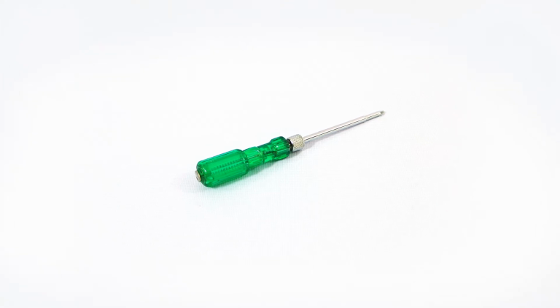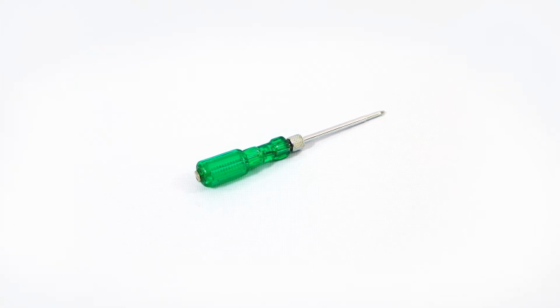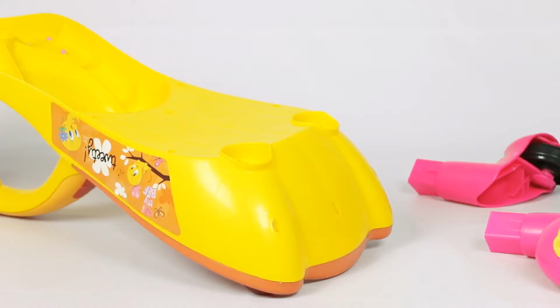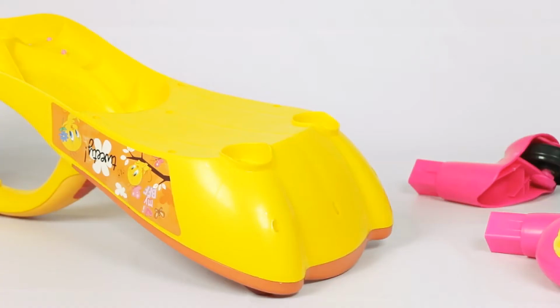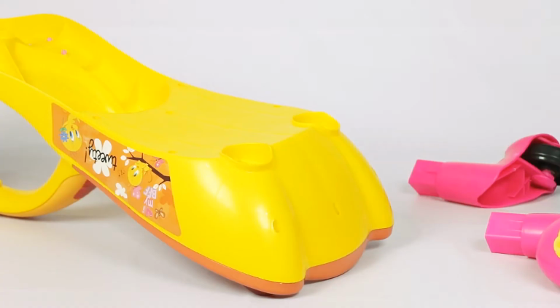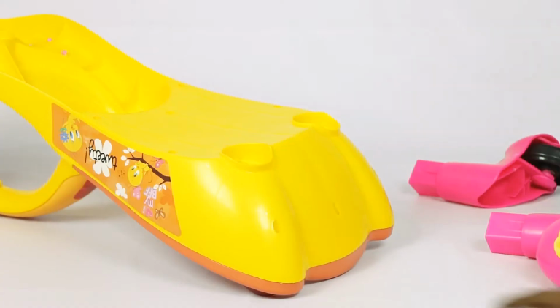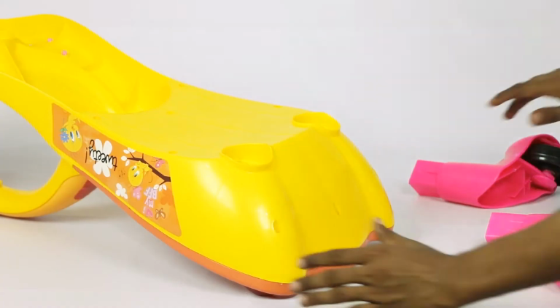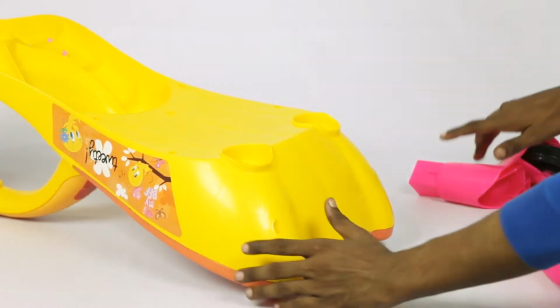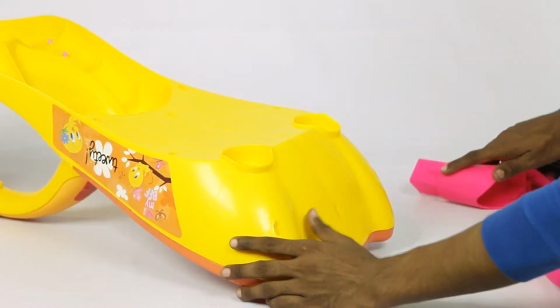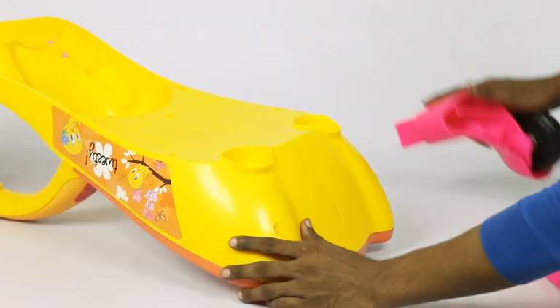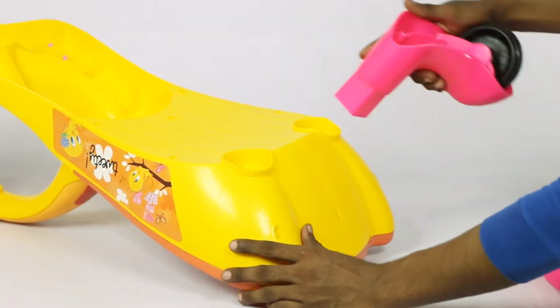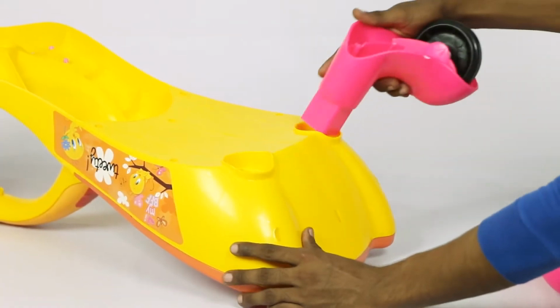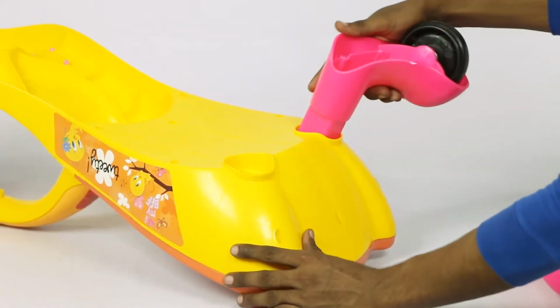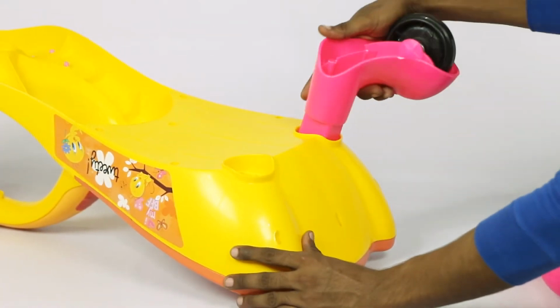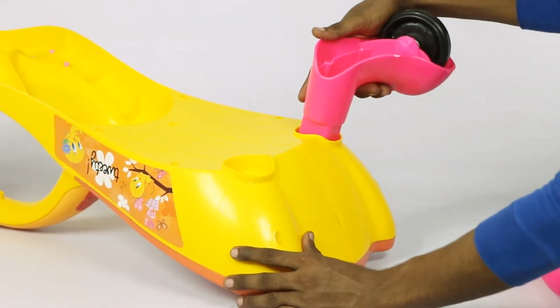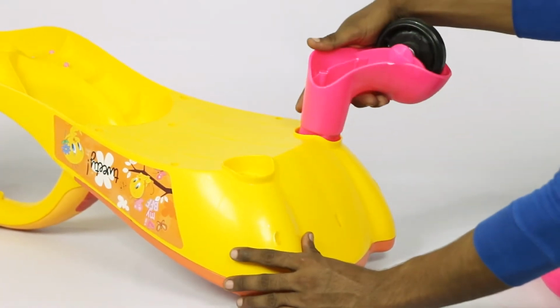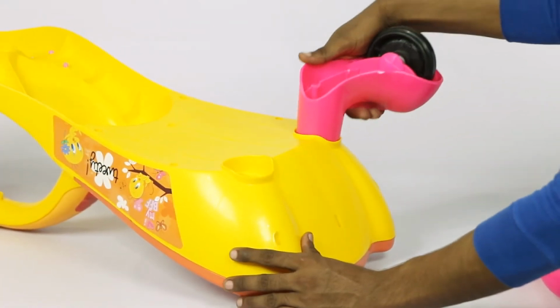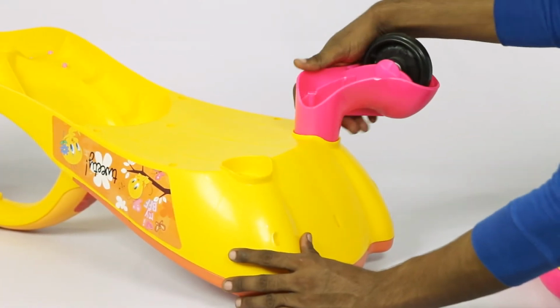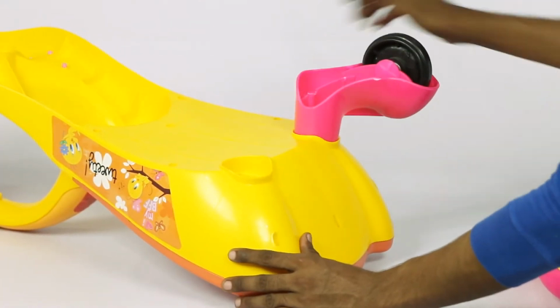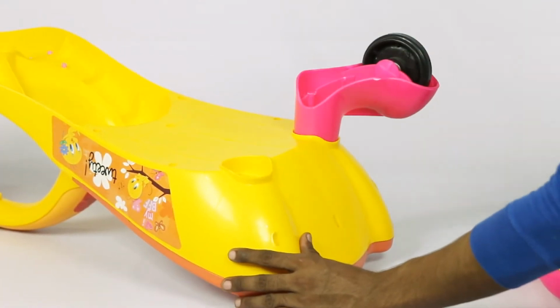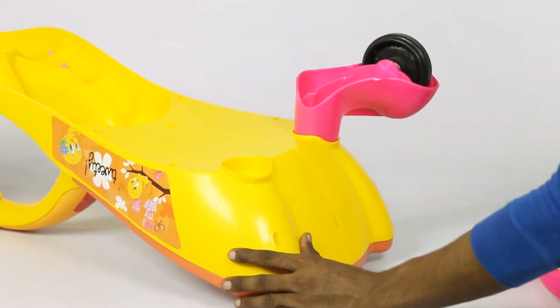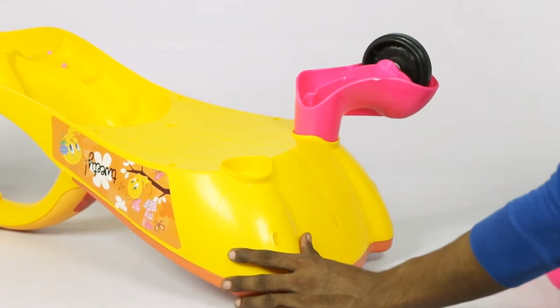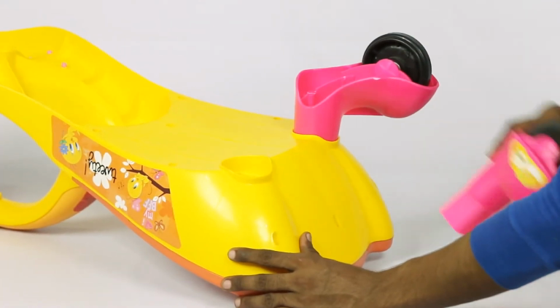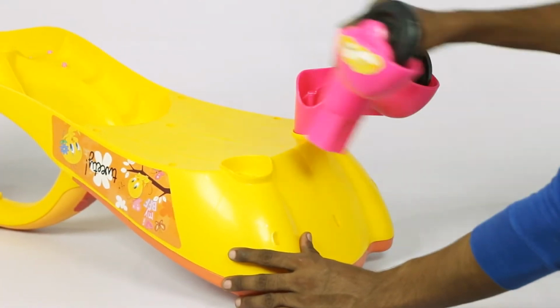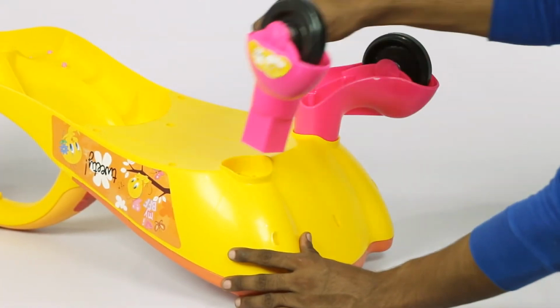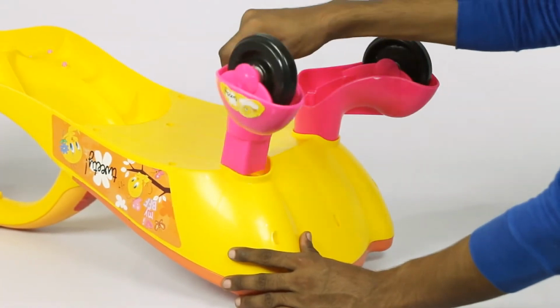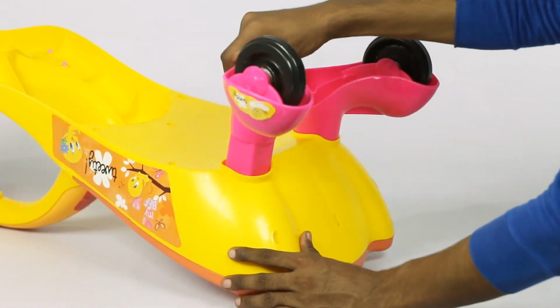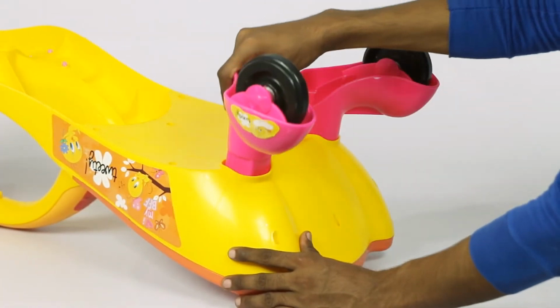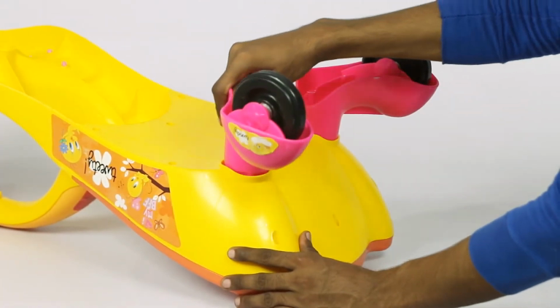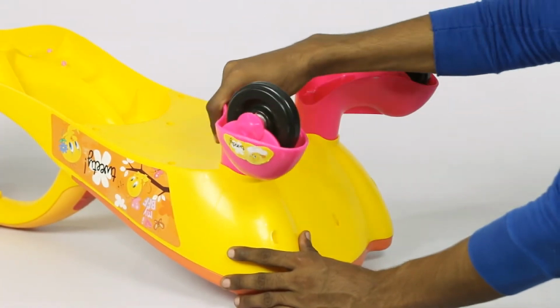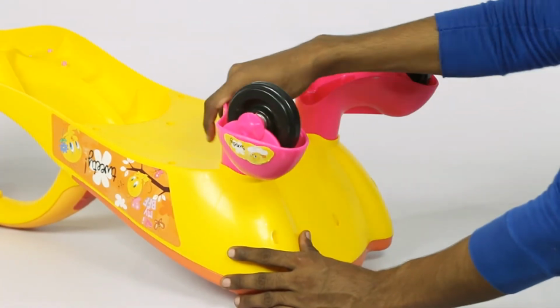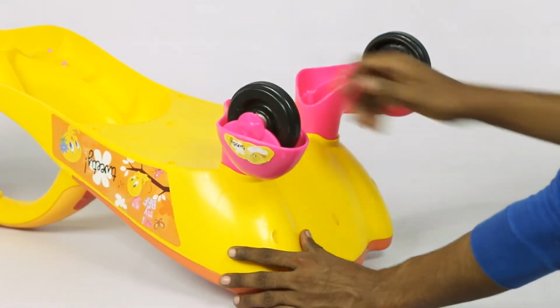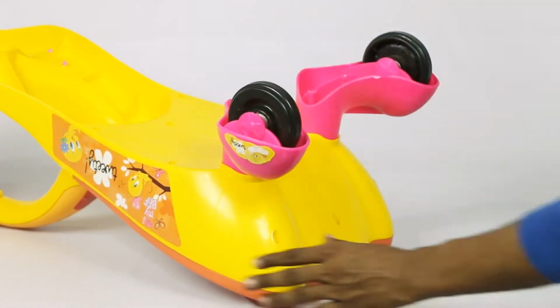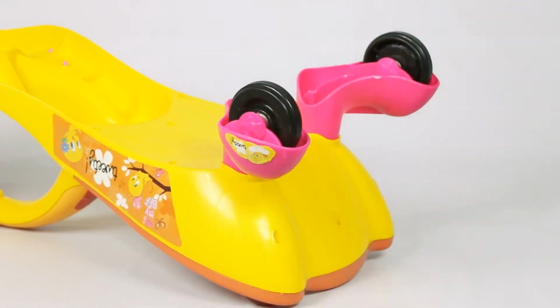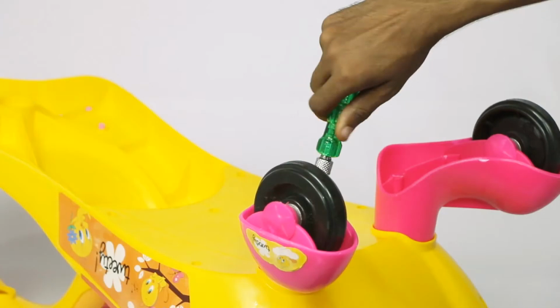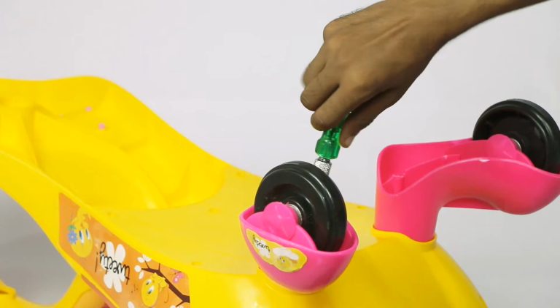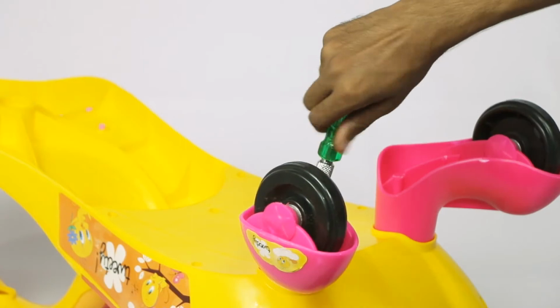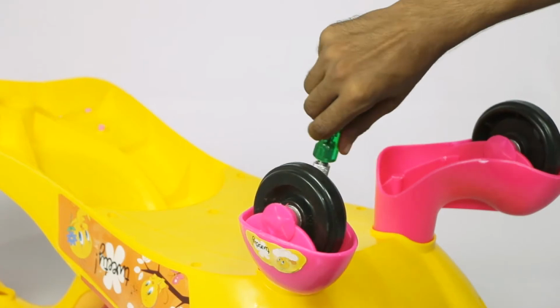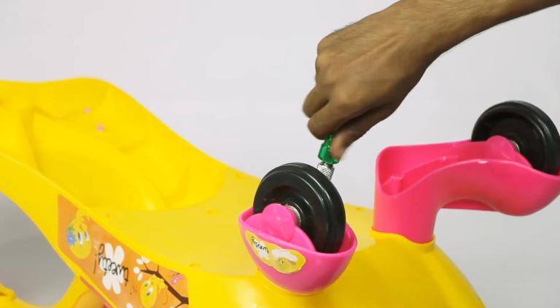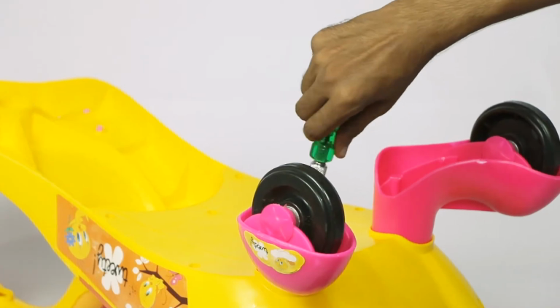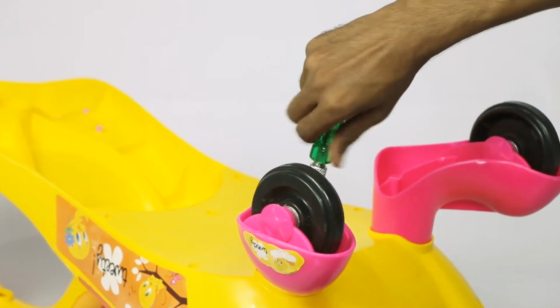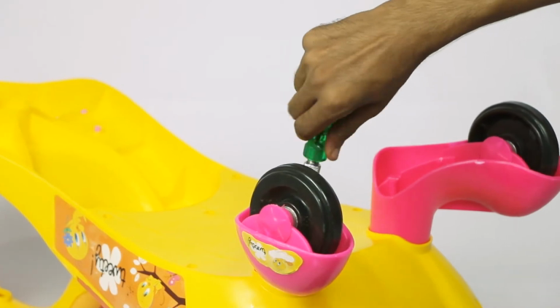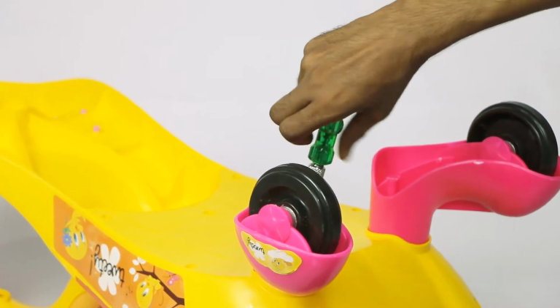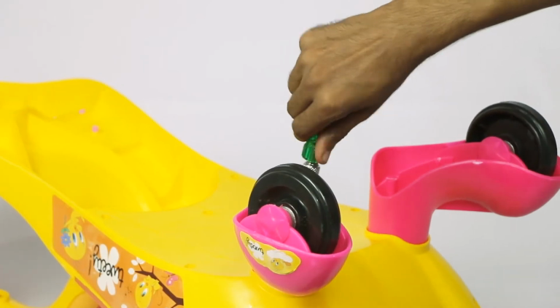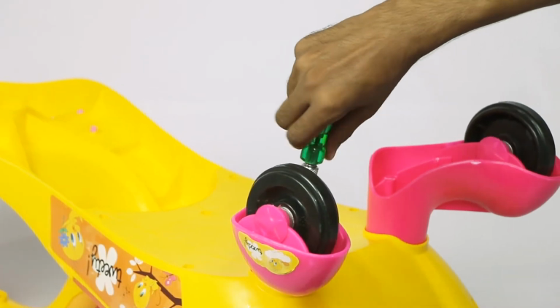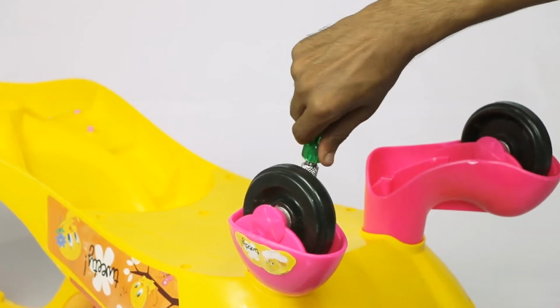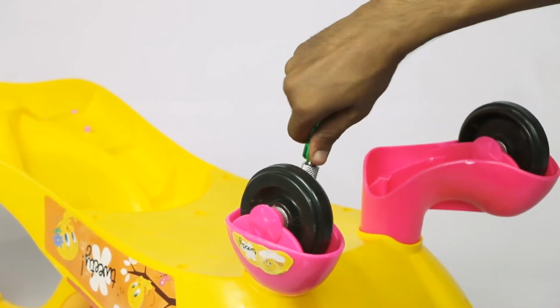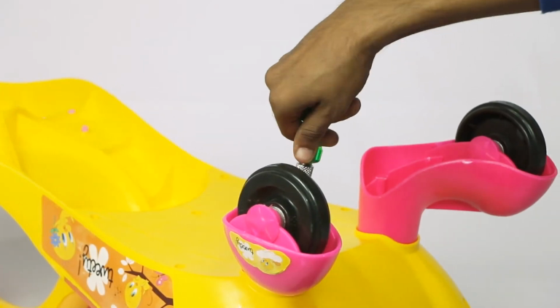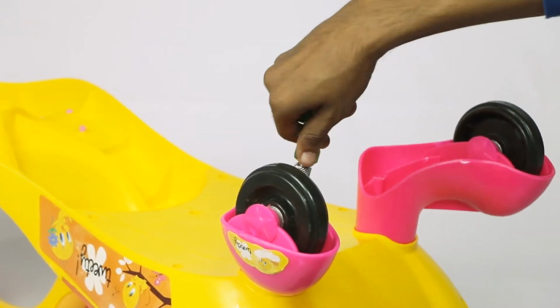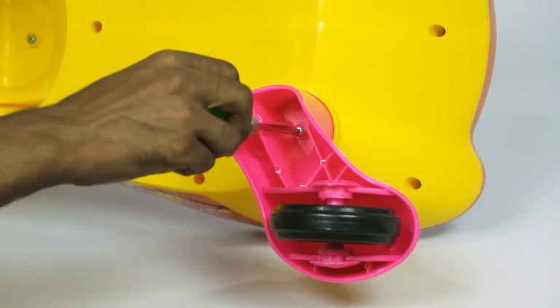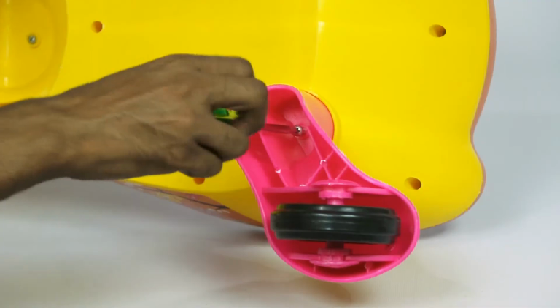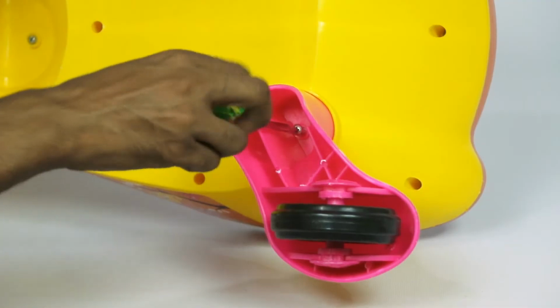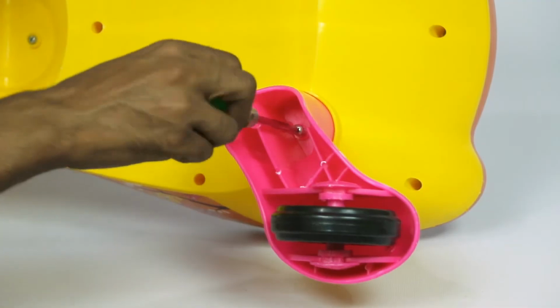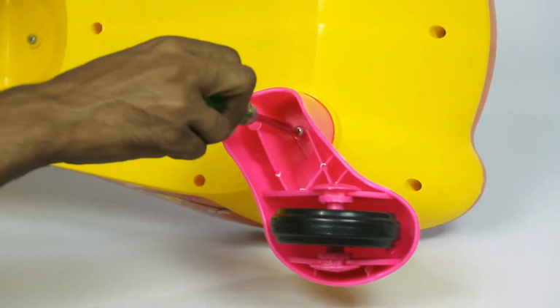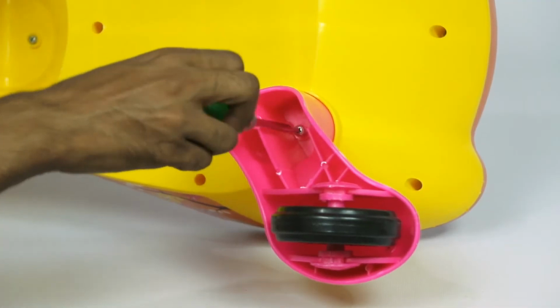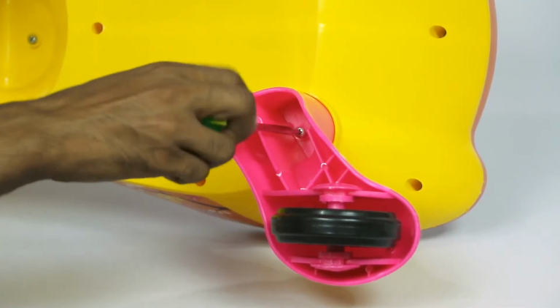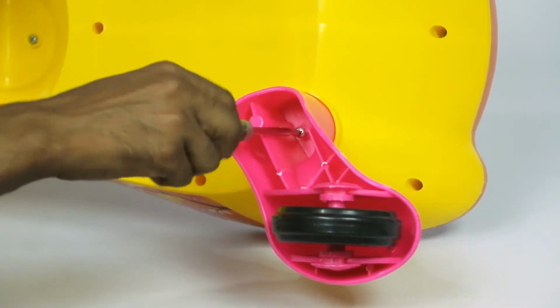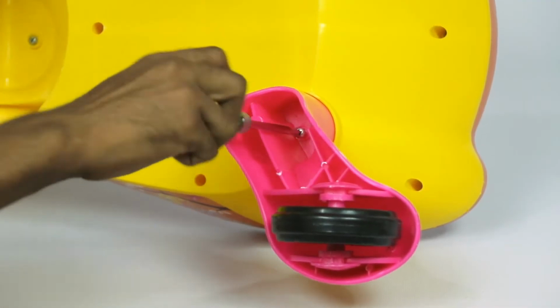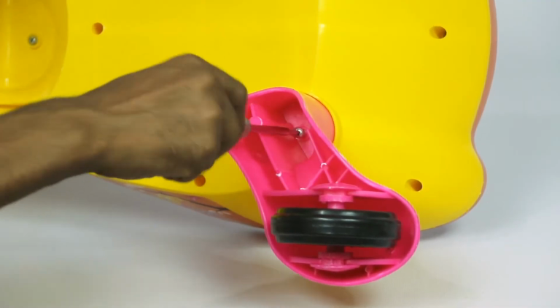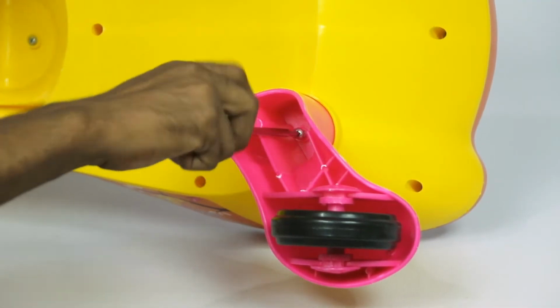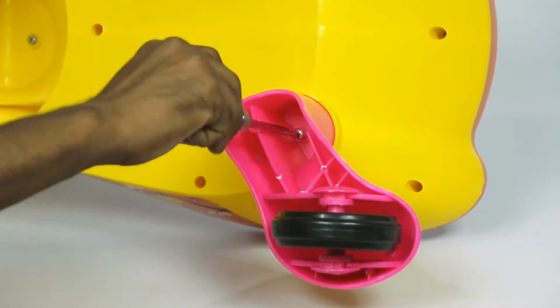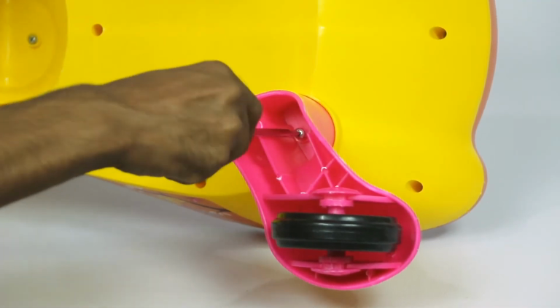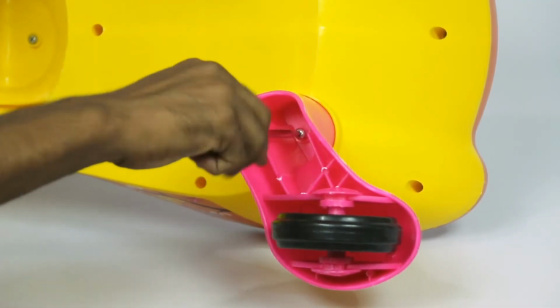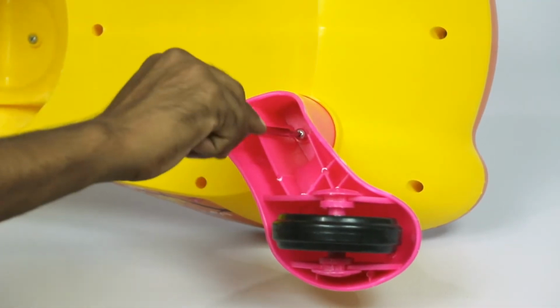Now insert the rear wheels into the car body. To lock the wheels in place, we need to screw each of them in.